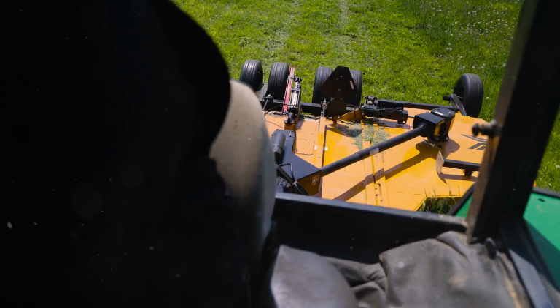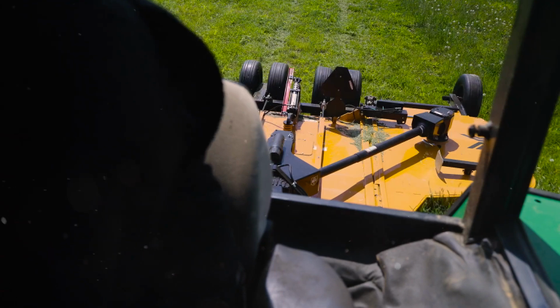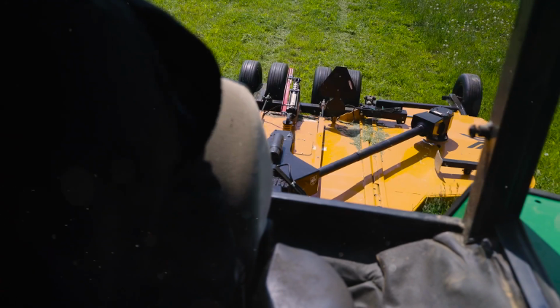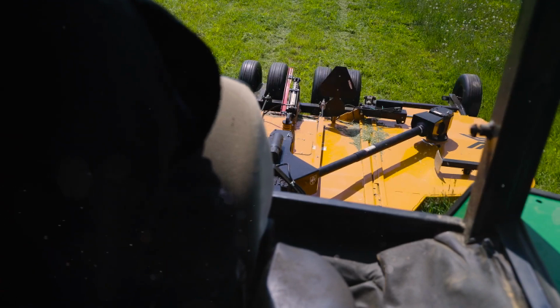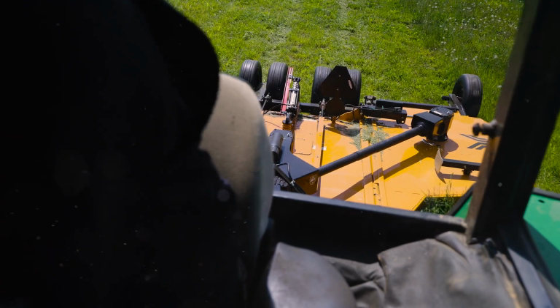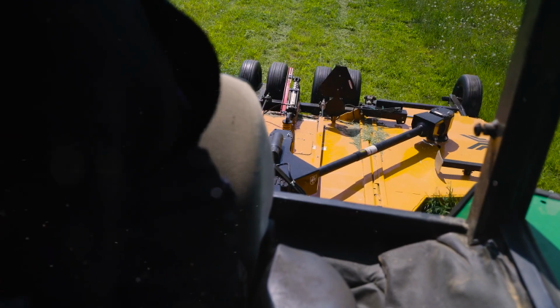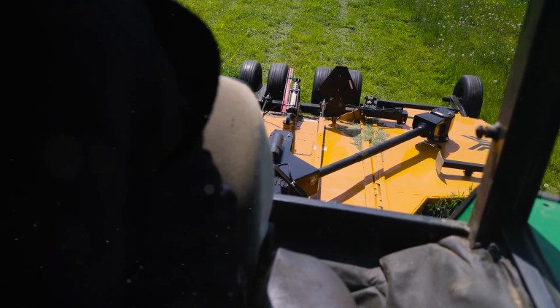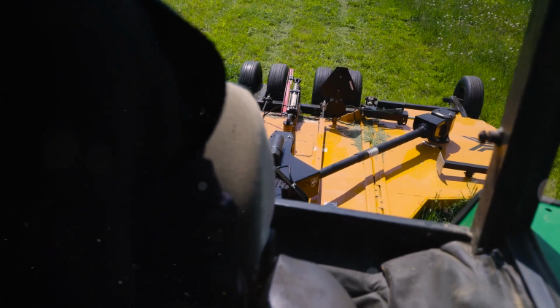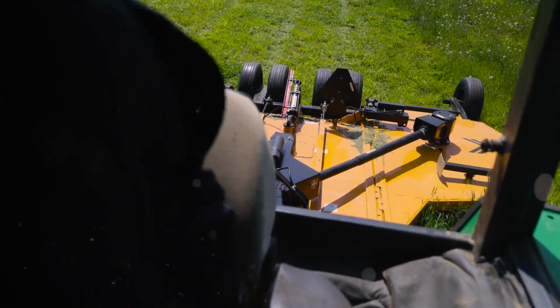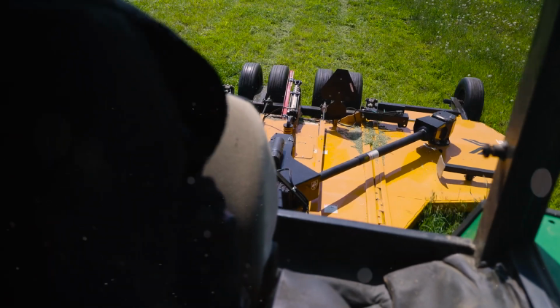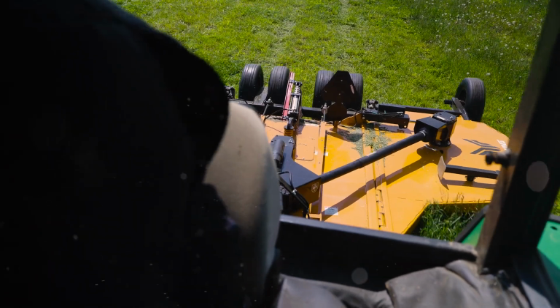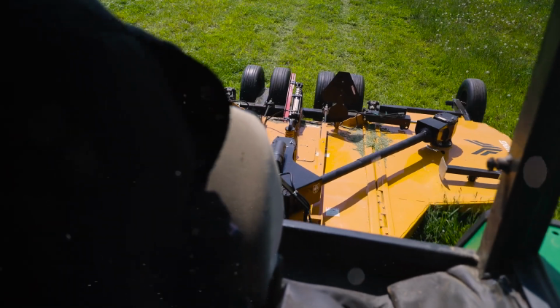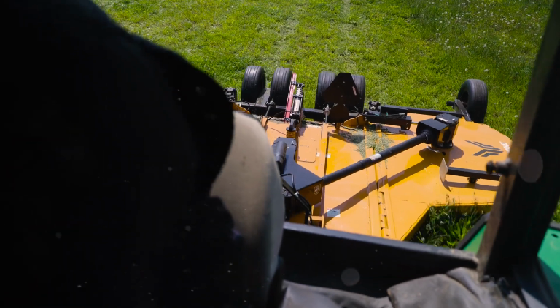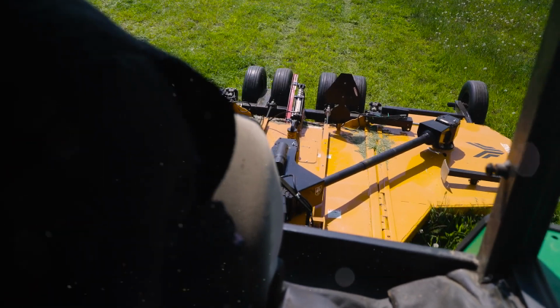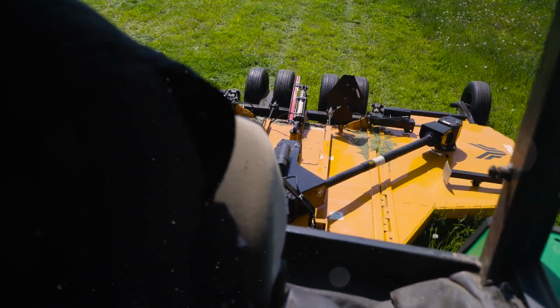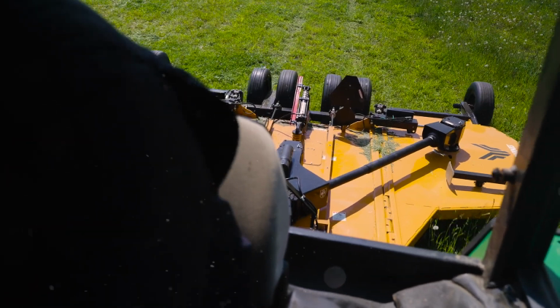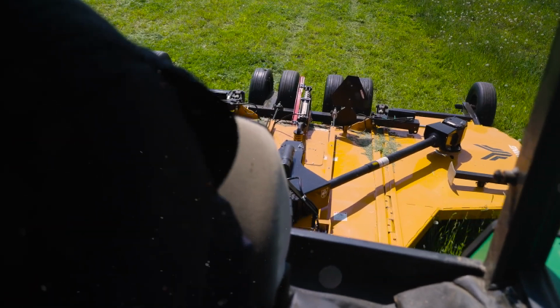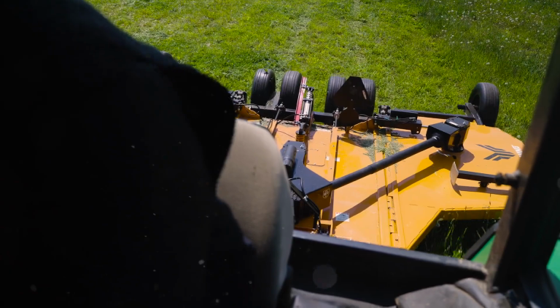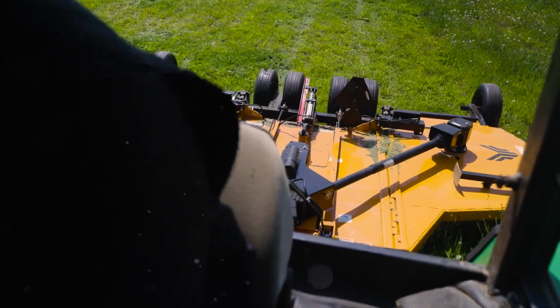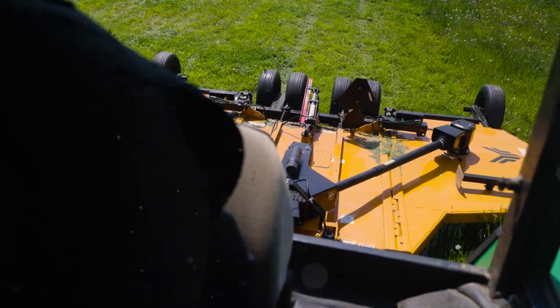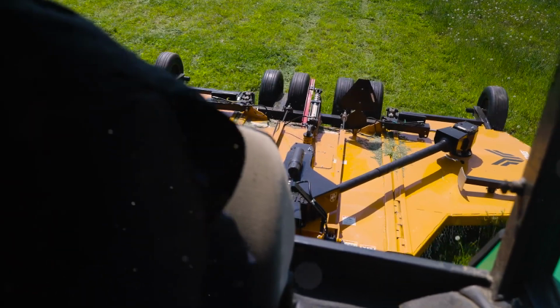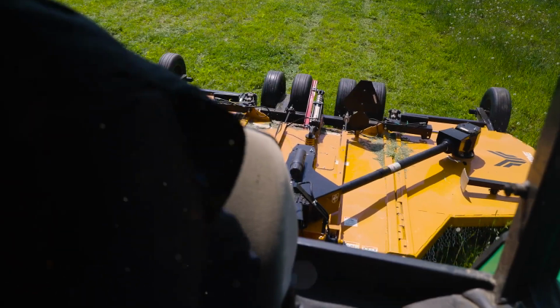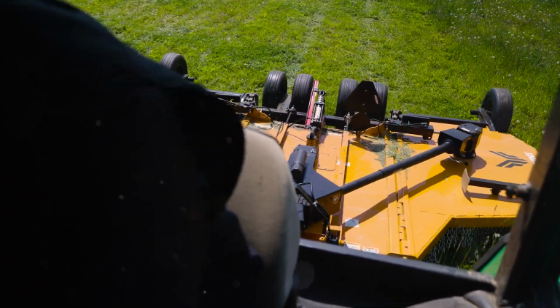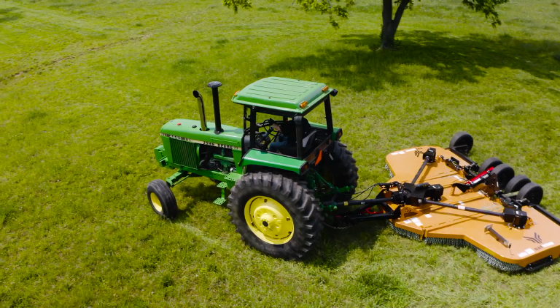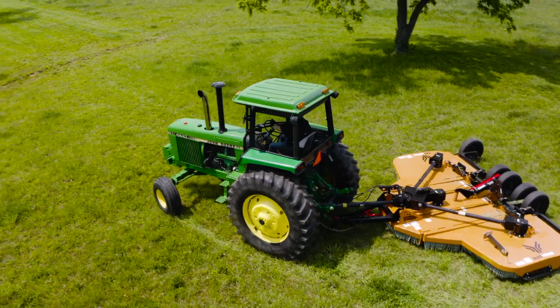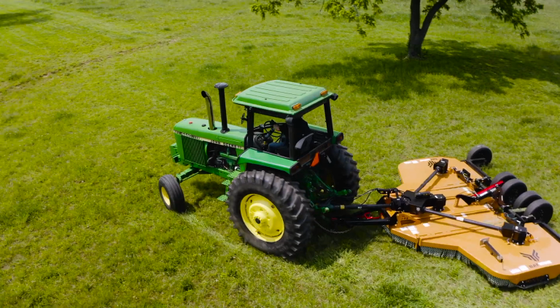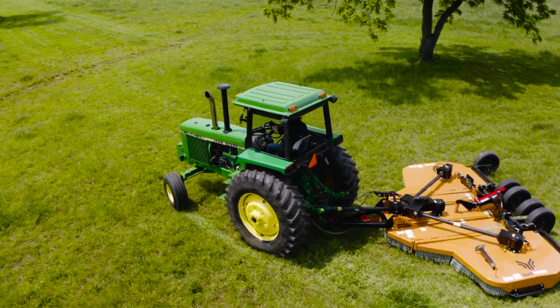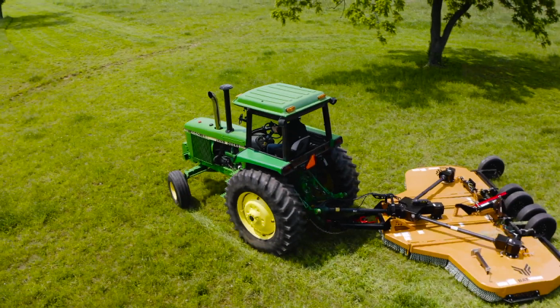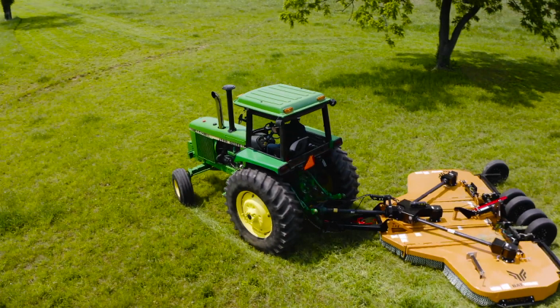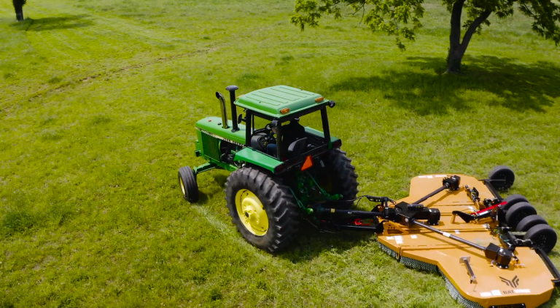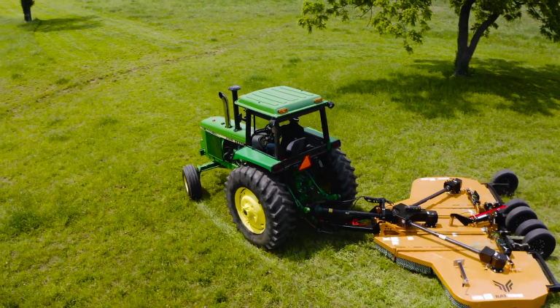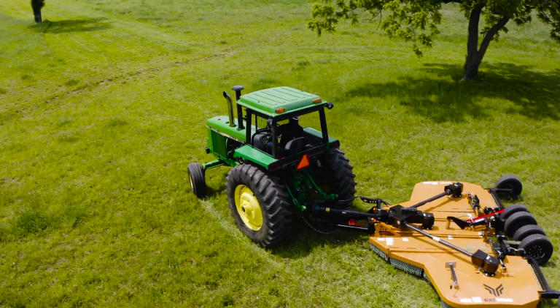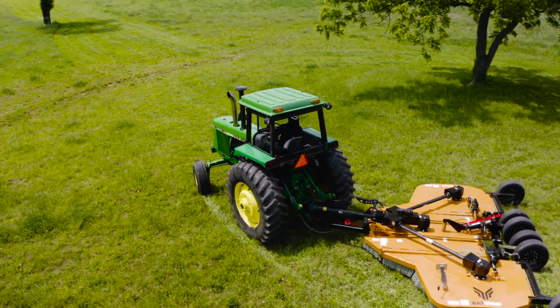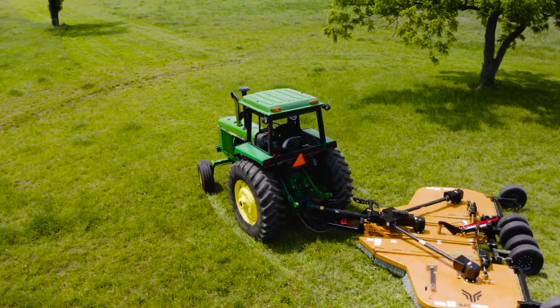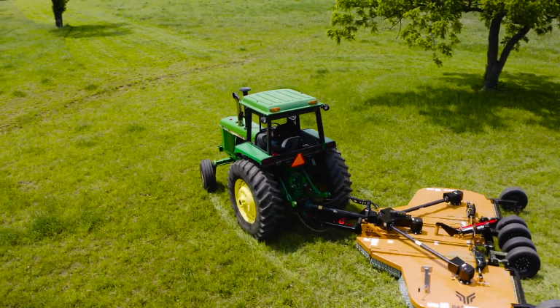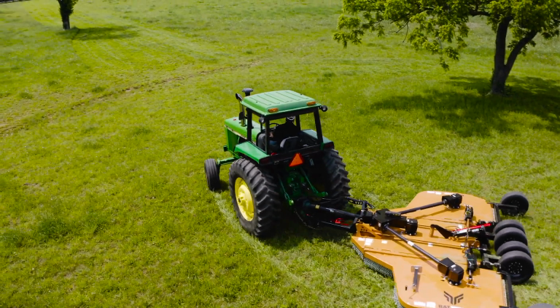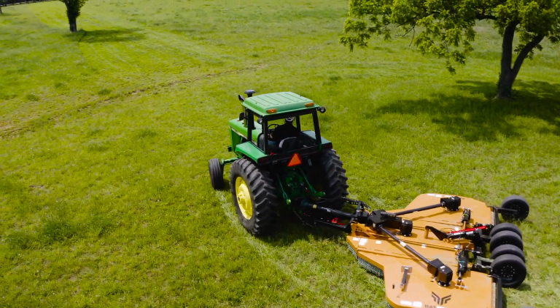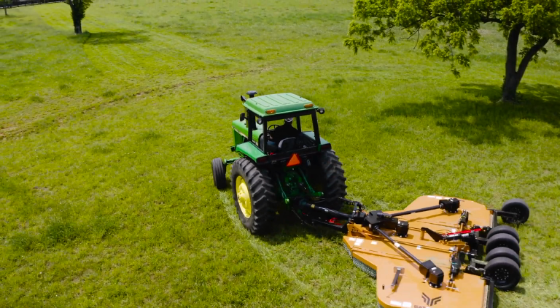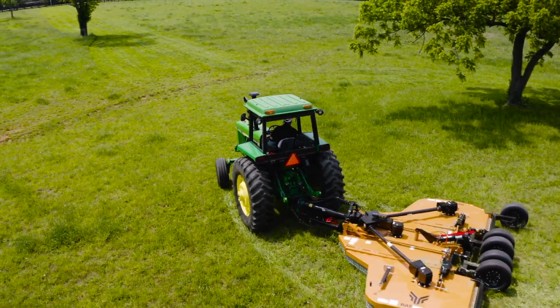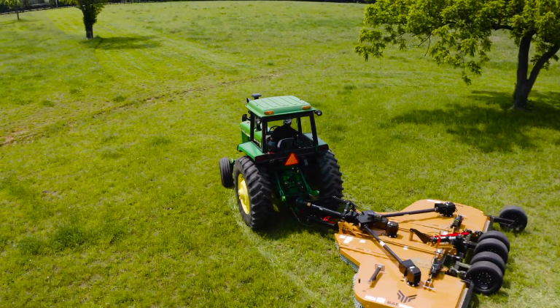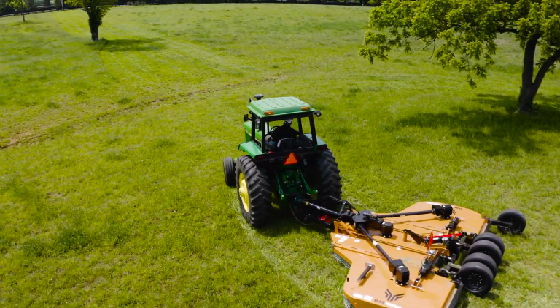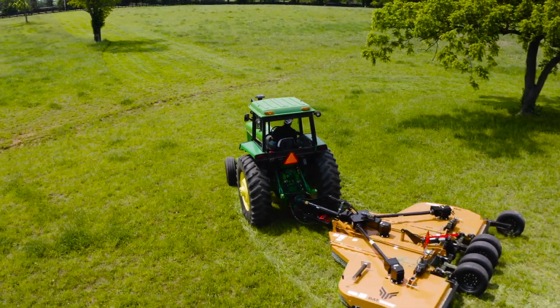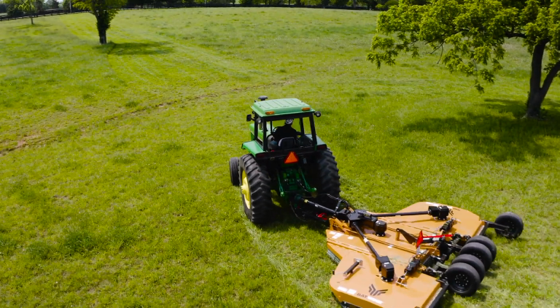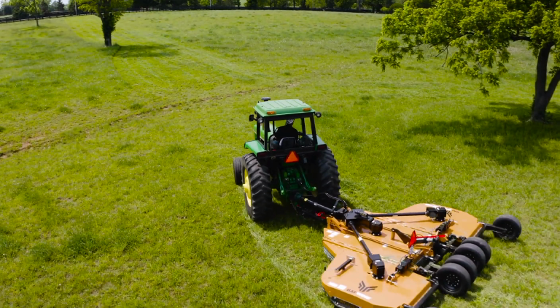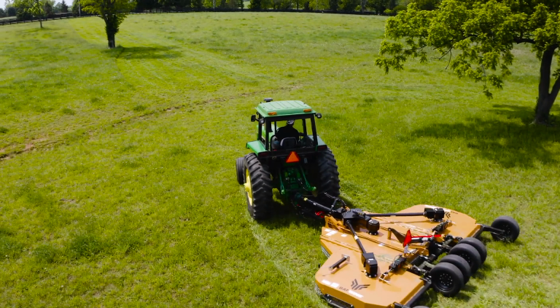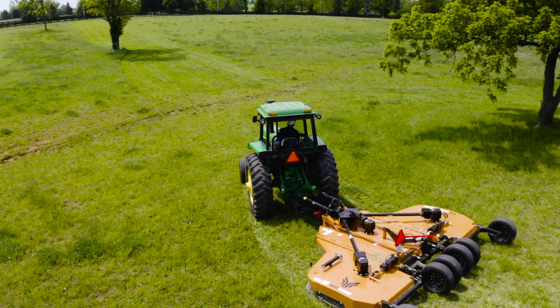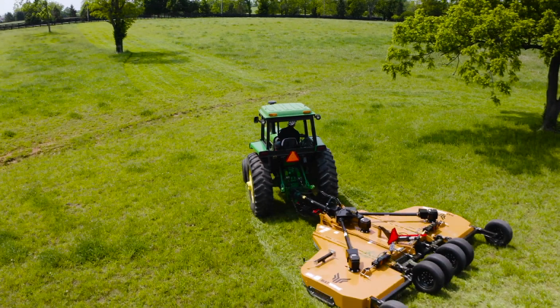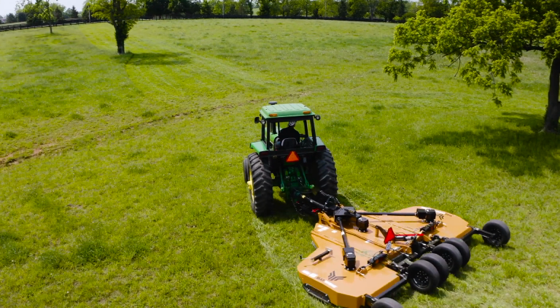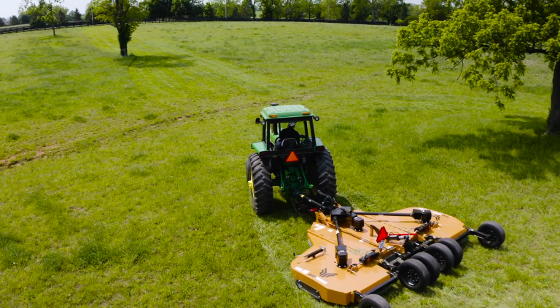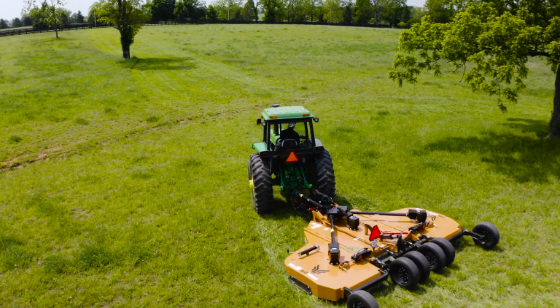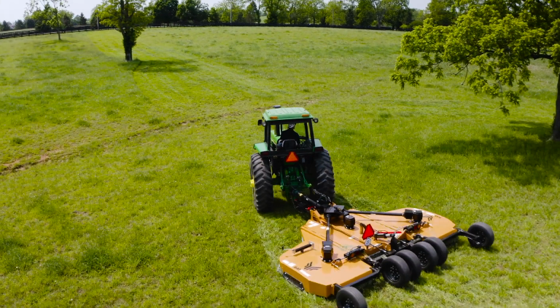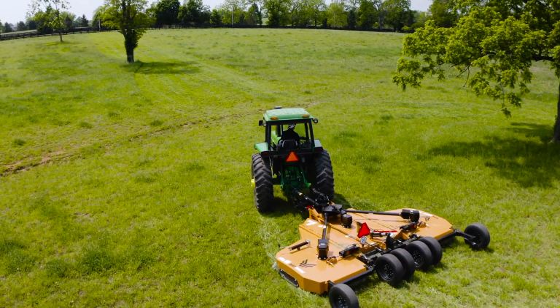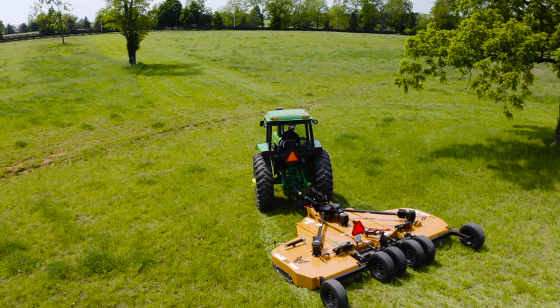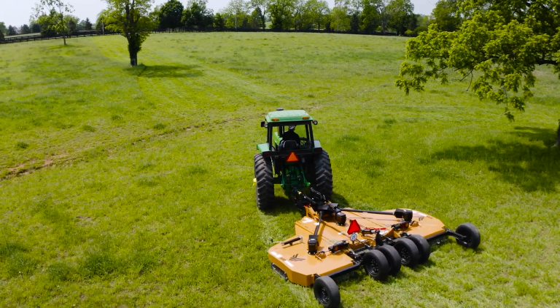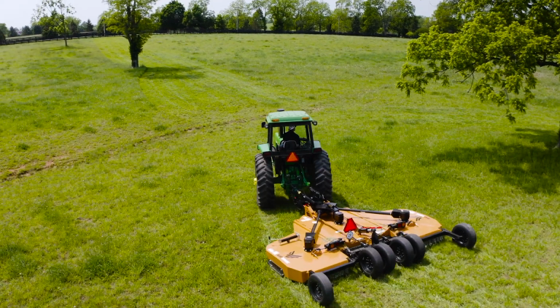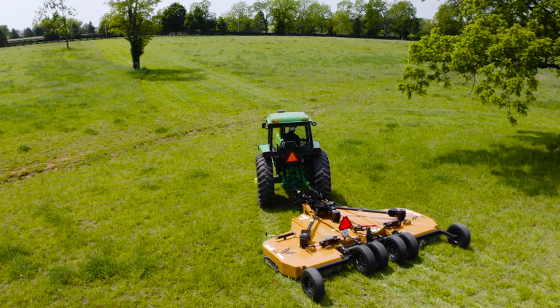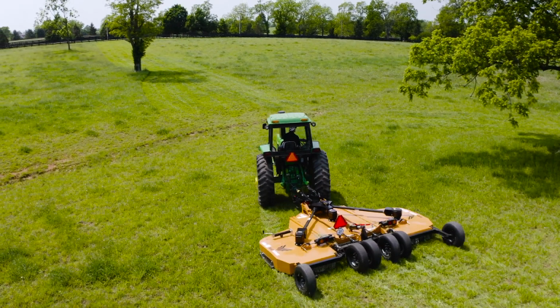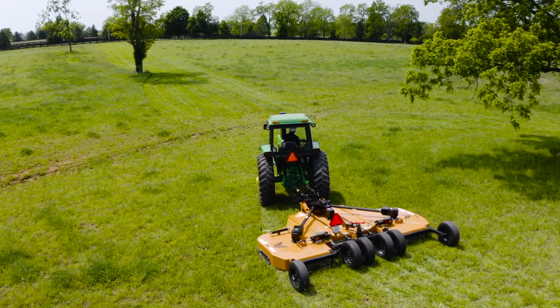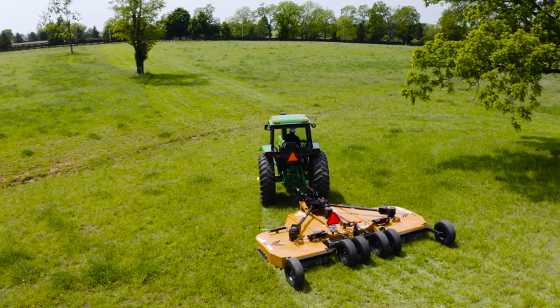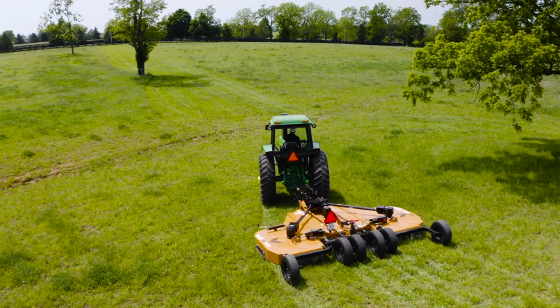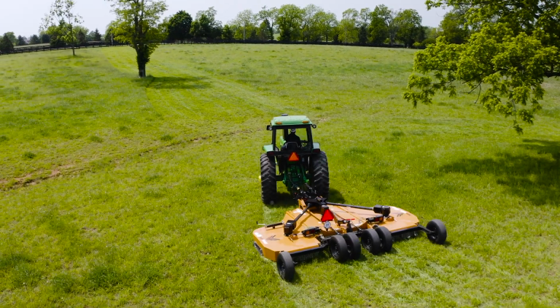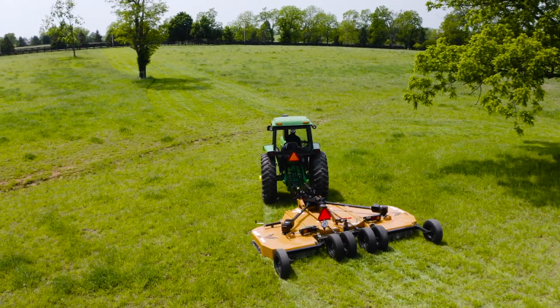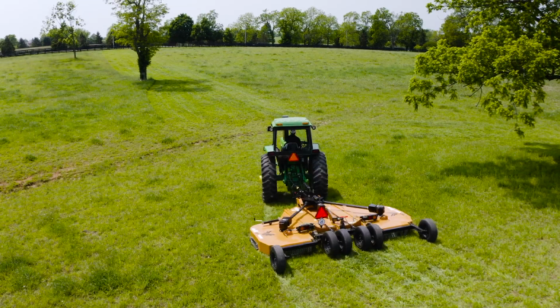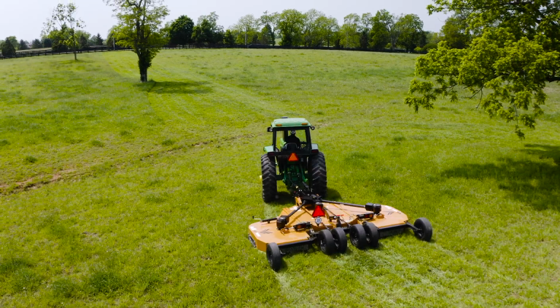Don't let repairs take you out of the field. Get the unmatched gearbox protection of a Wood's rotary cutter and keep mowing.